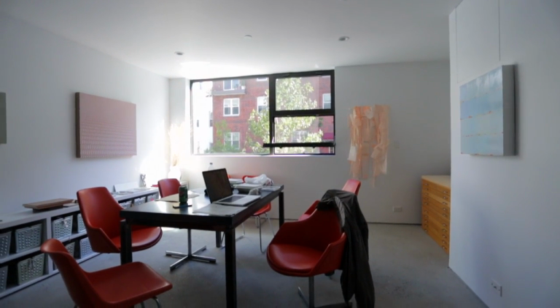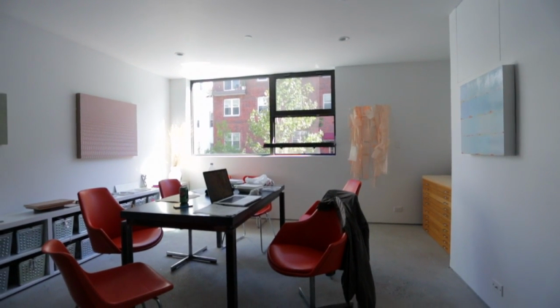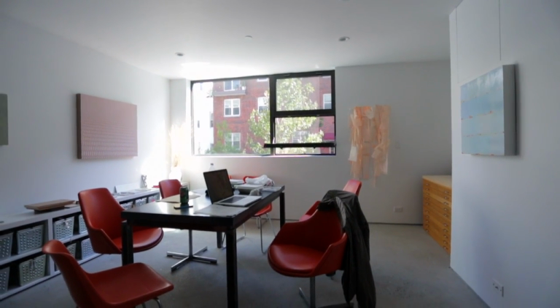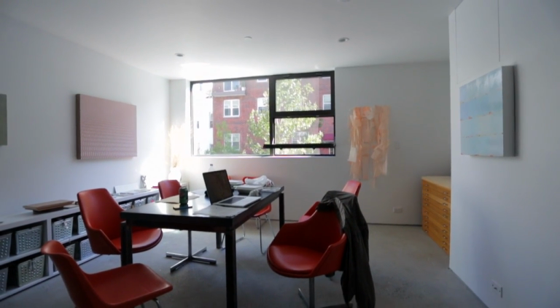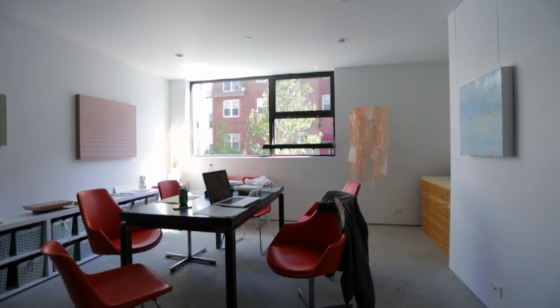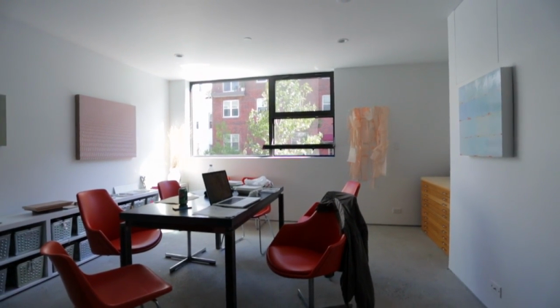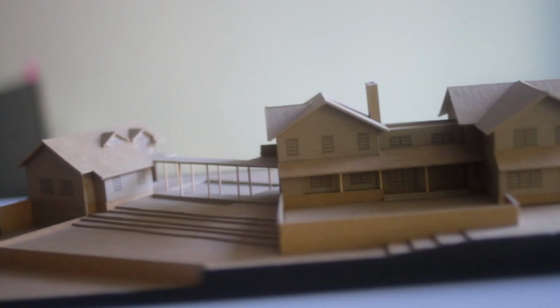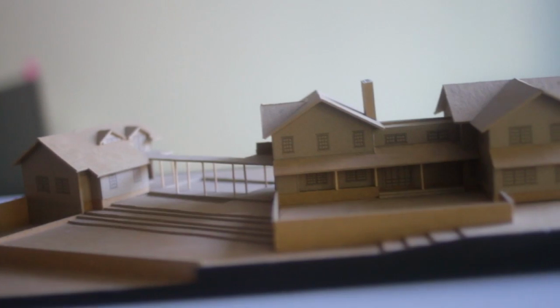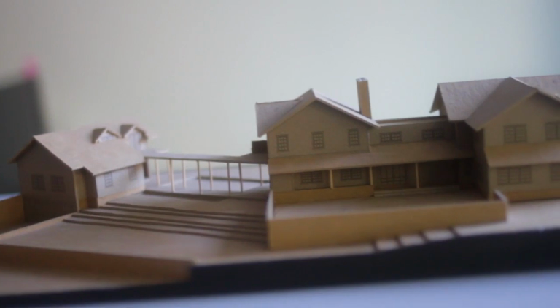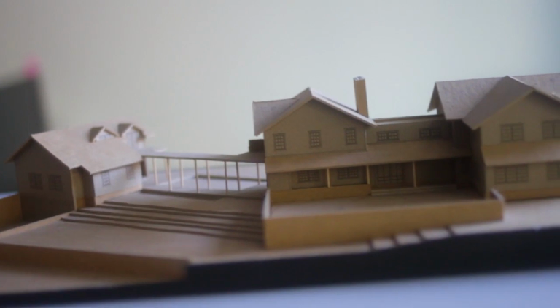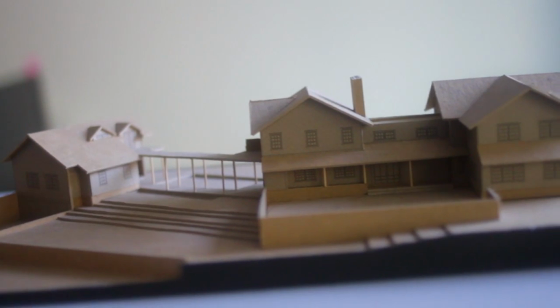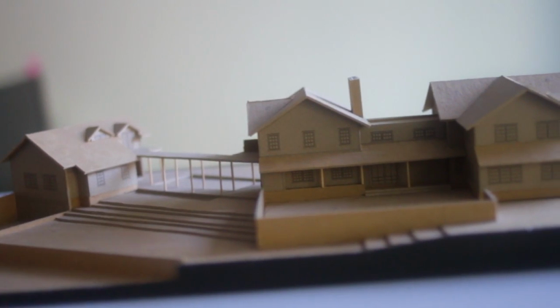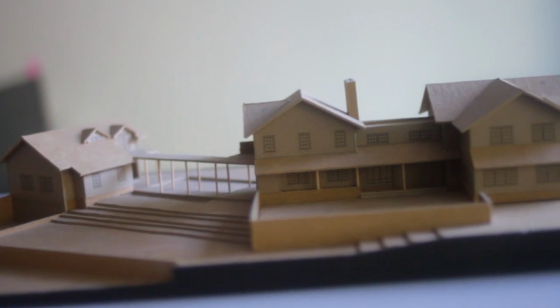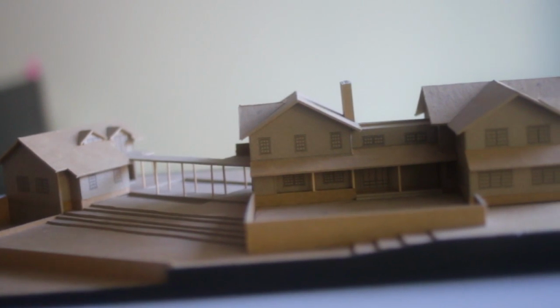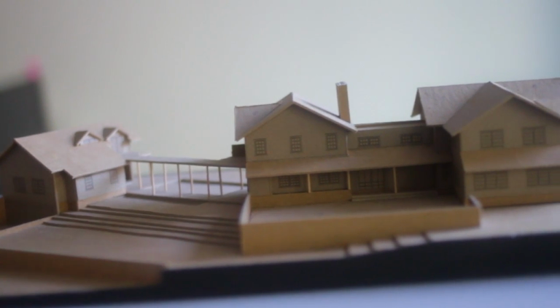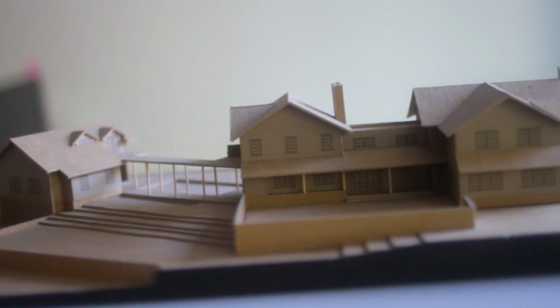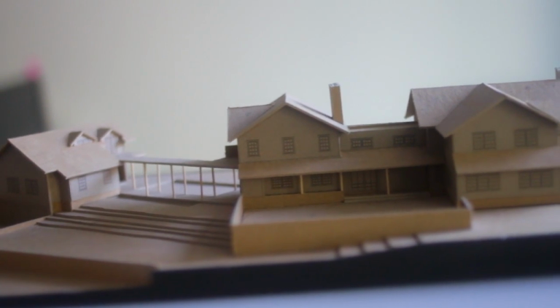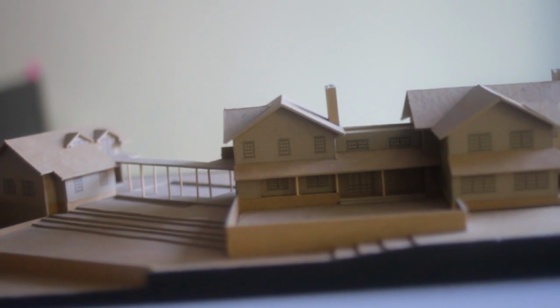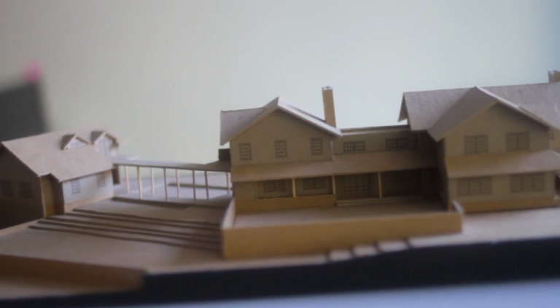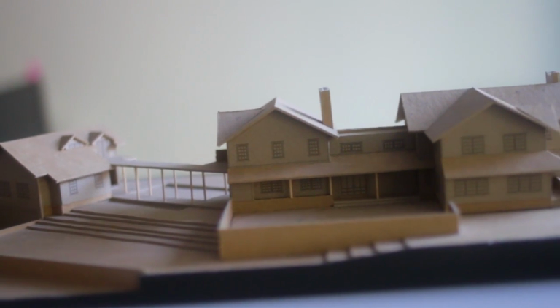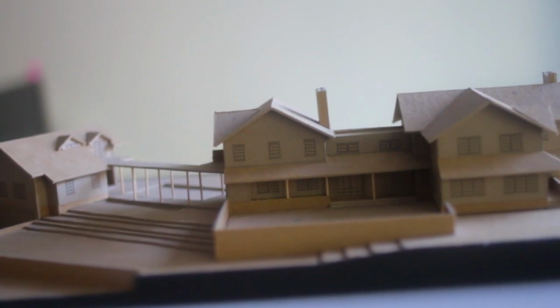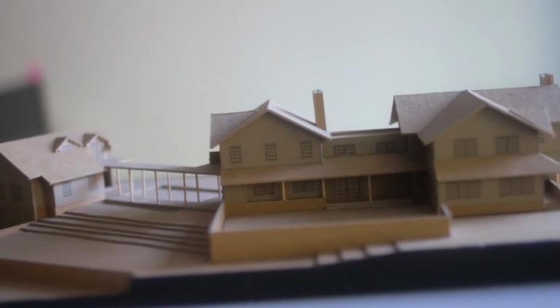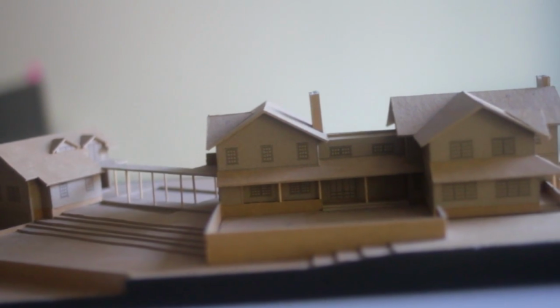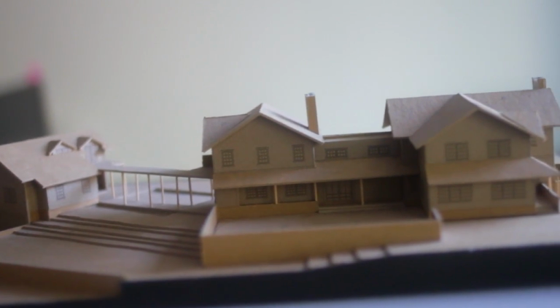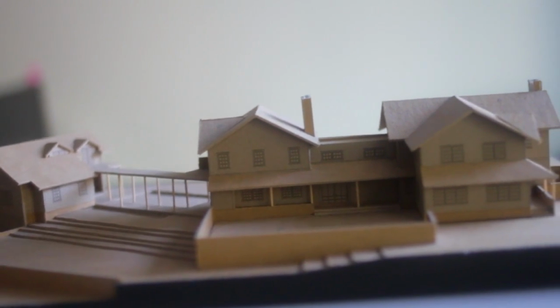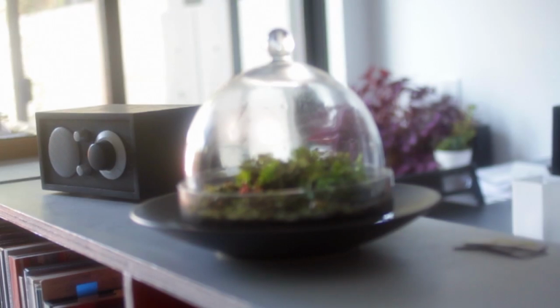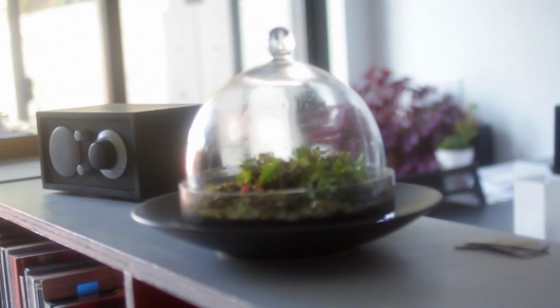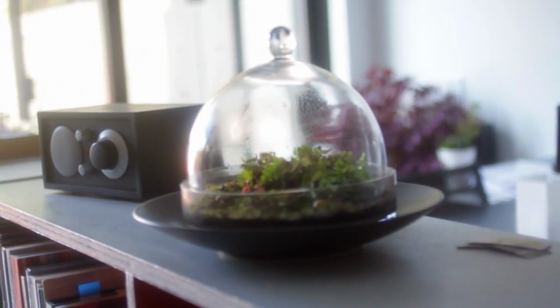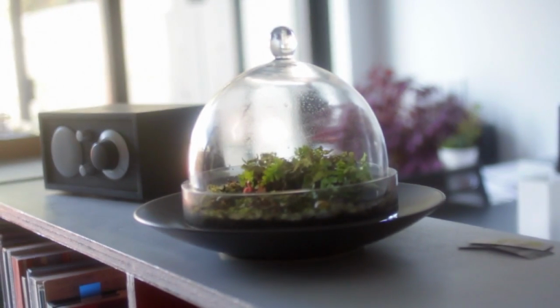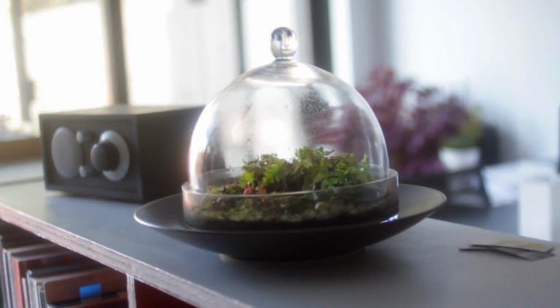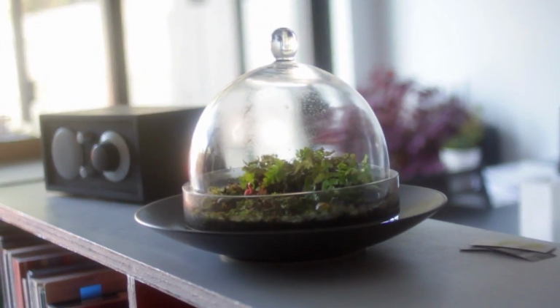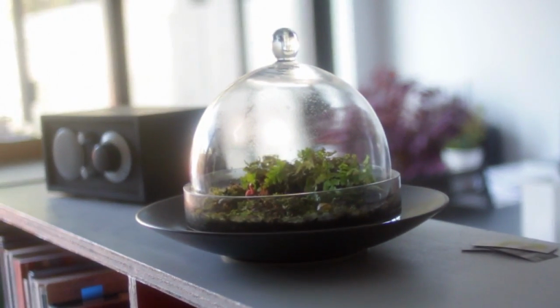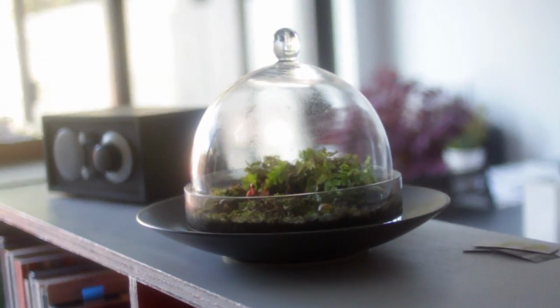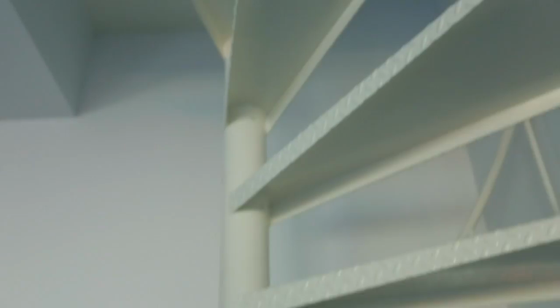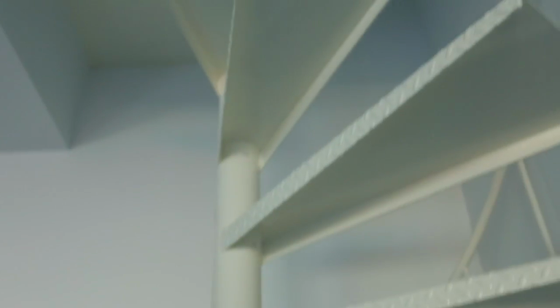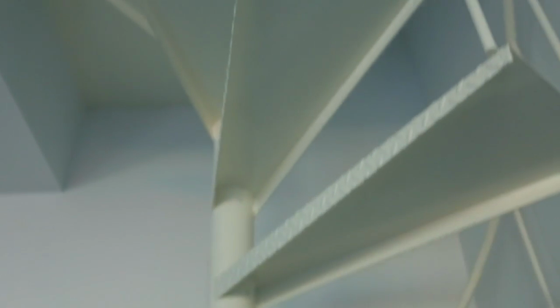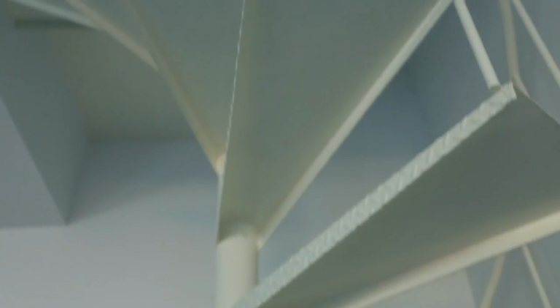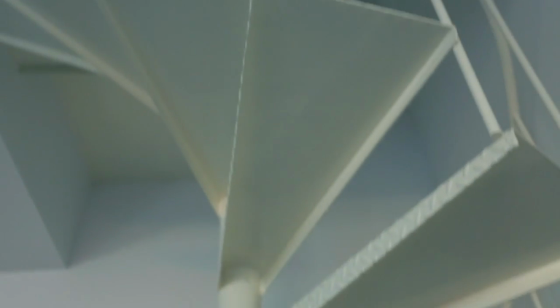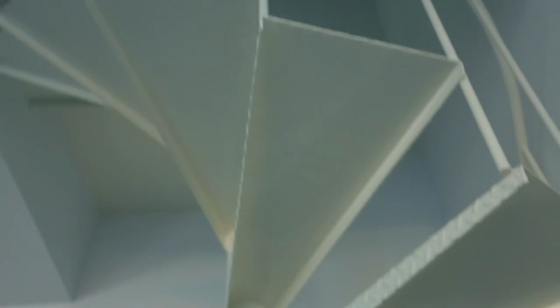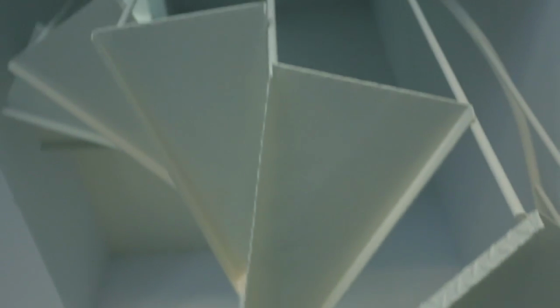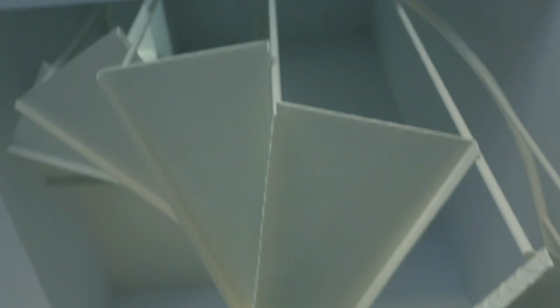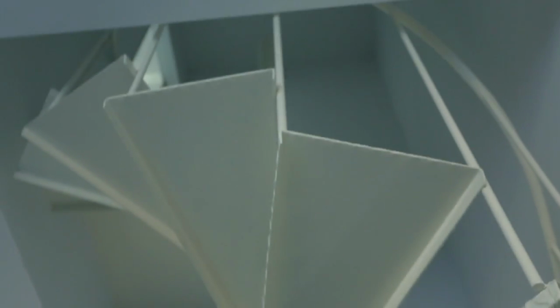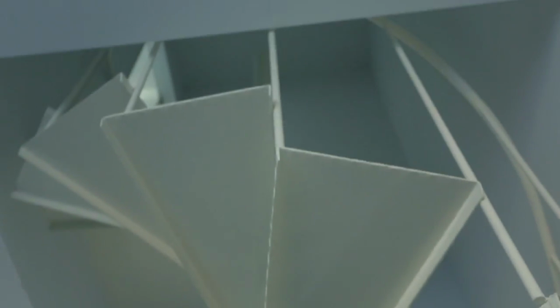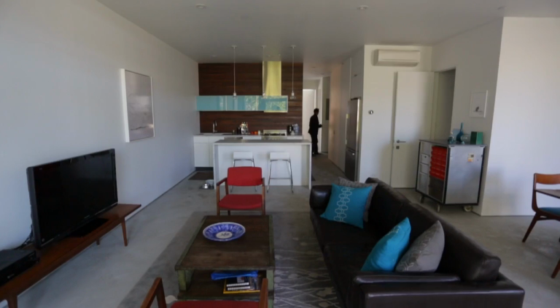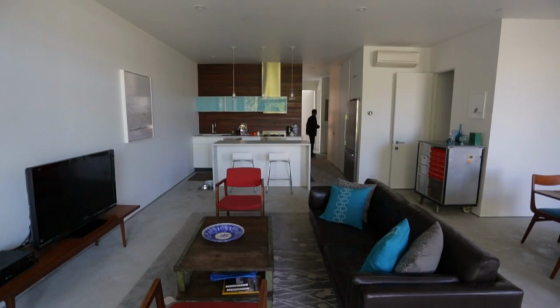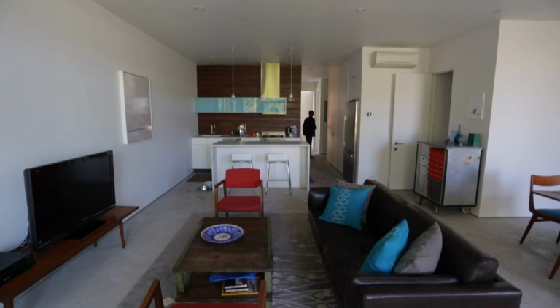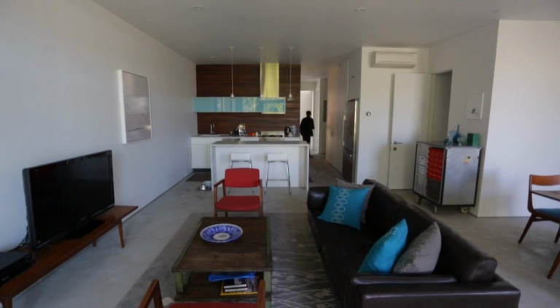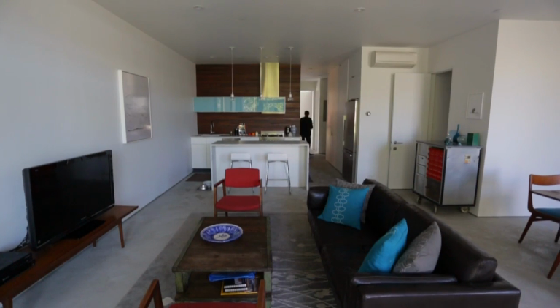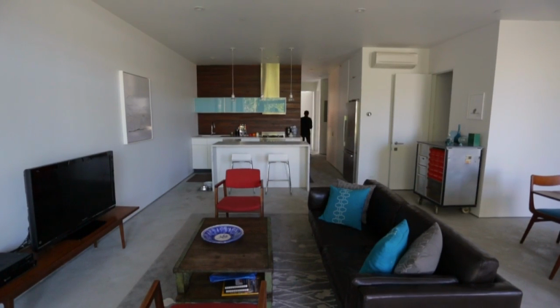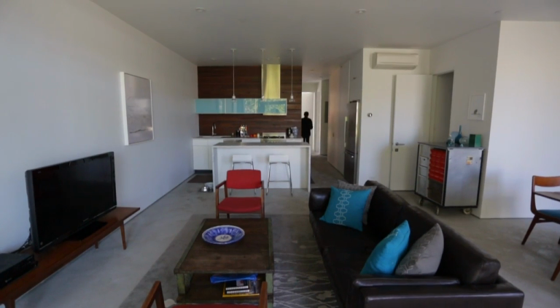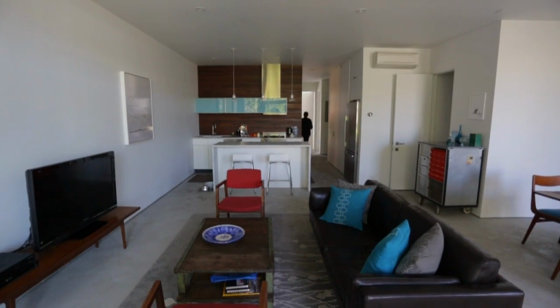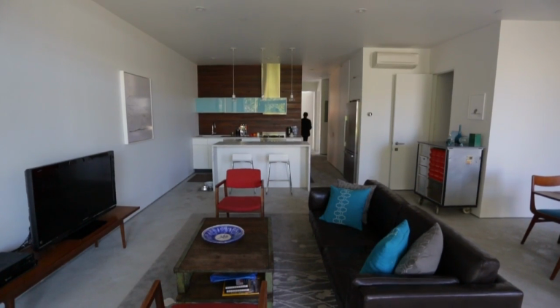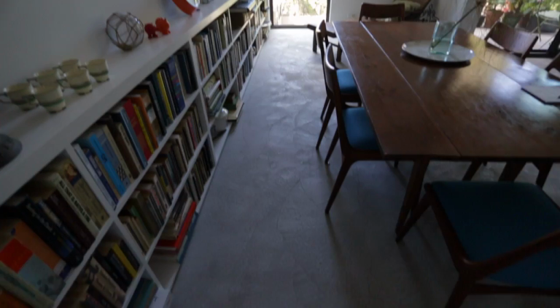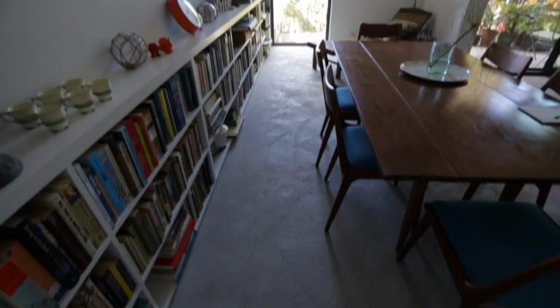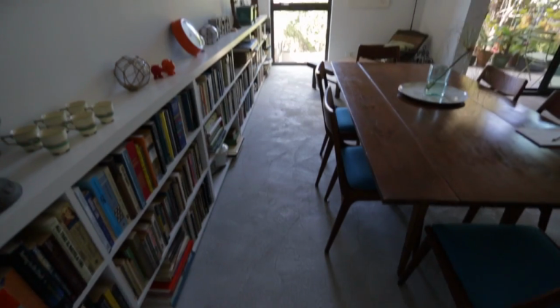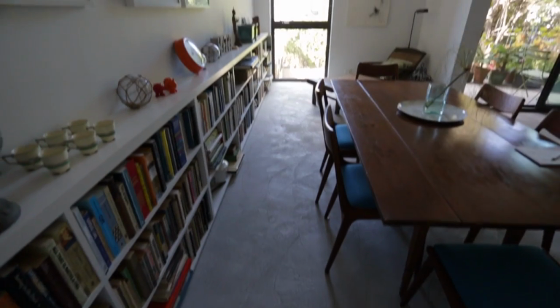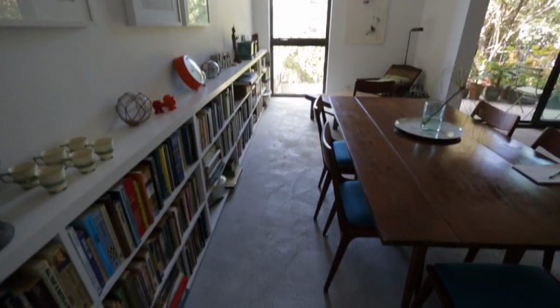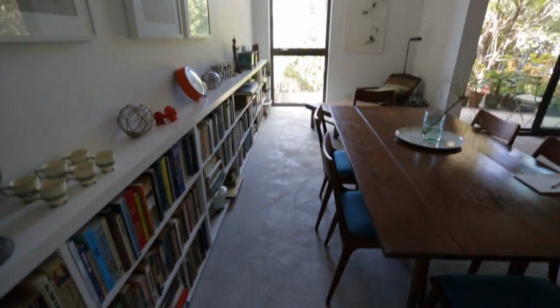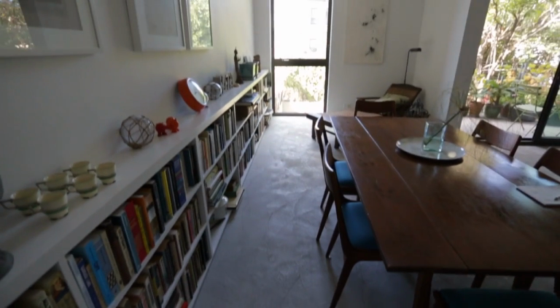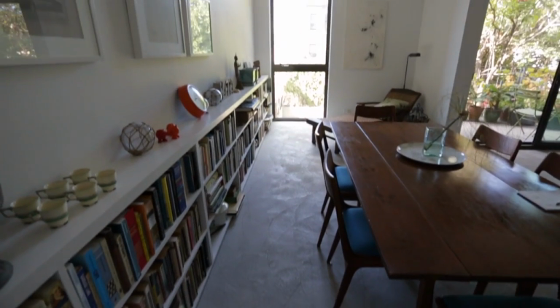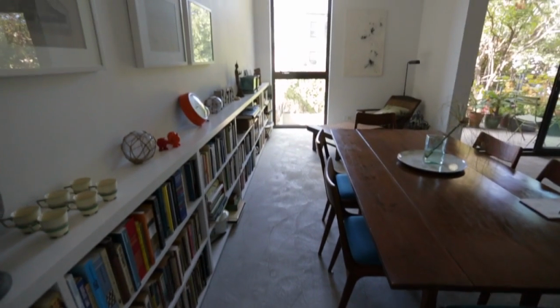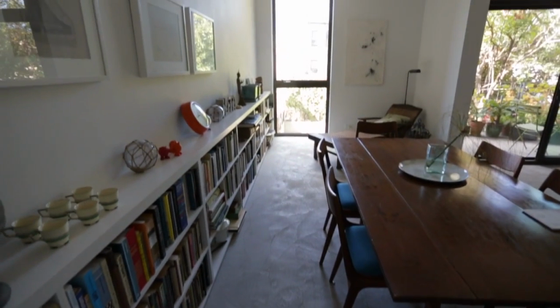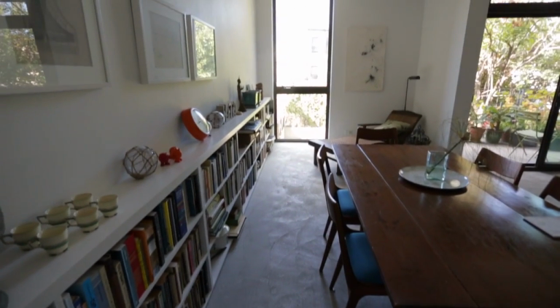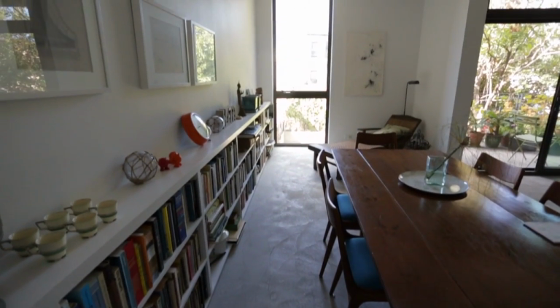It's a three-unit building. The ground floor is a home office, which is where our studio is, with a residence floor above it and then two rentable units.